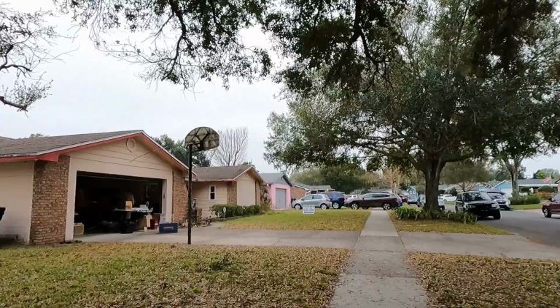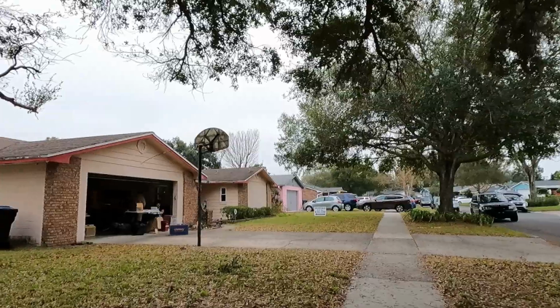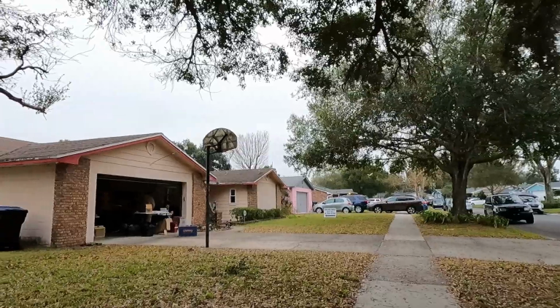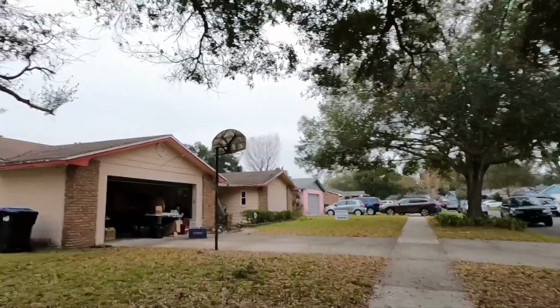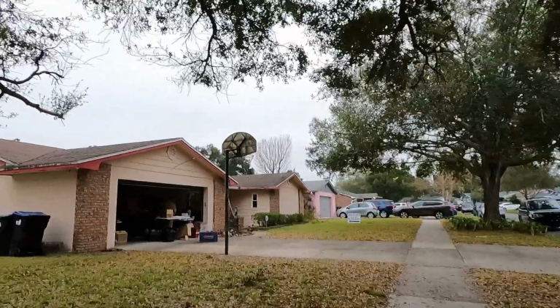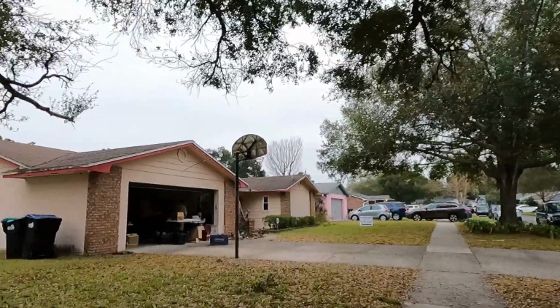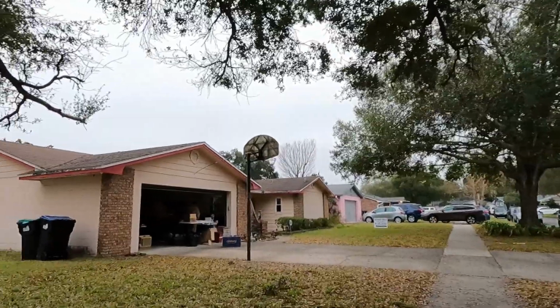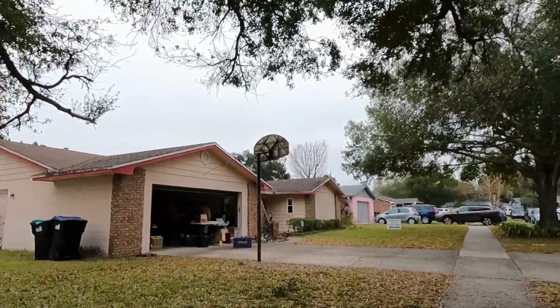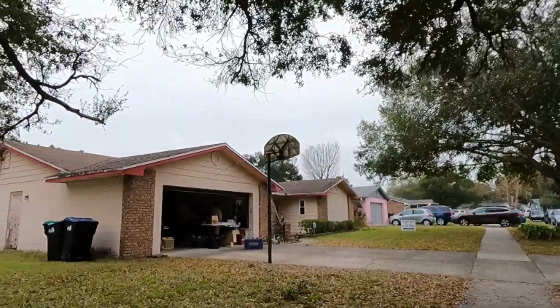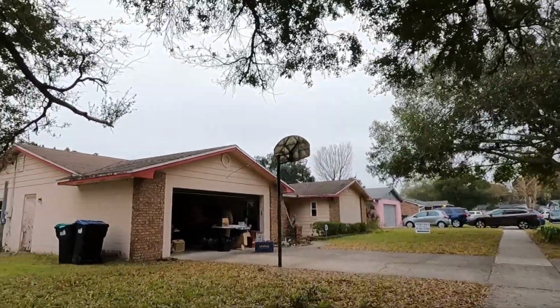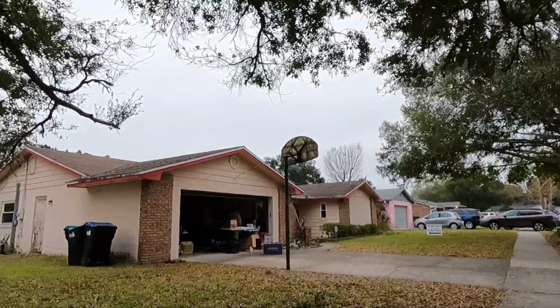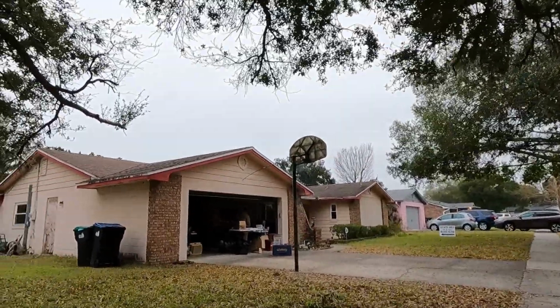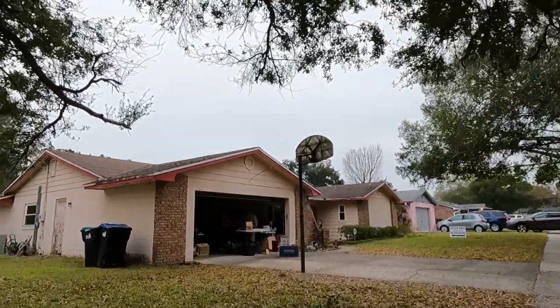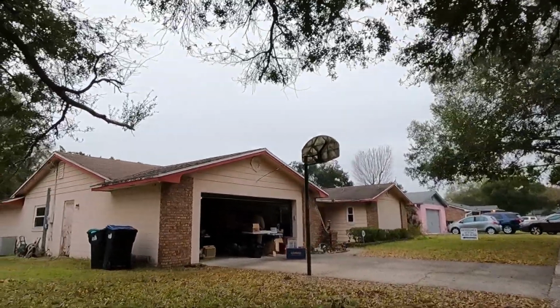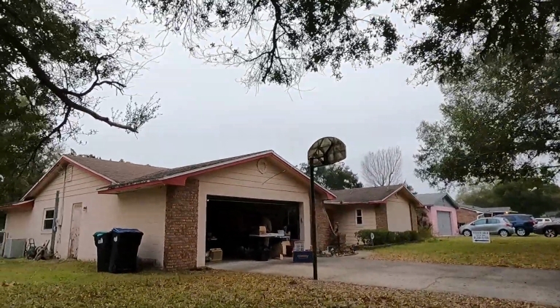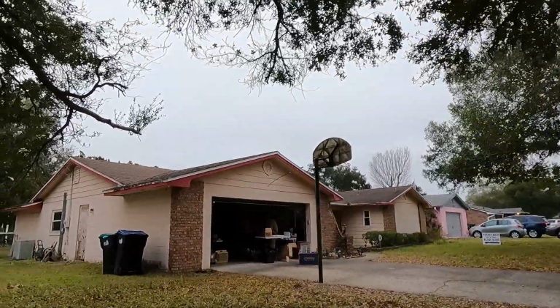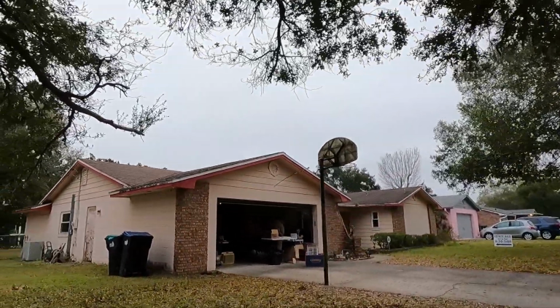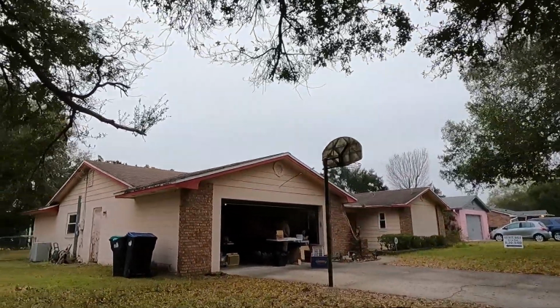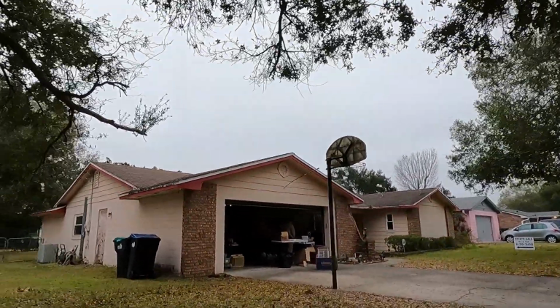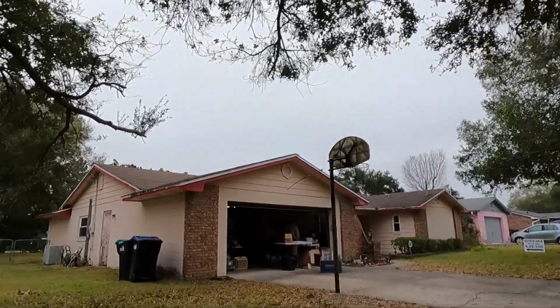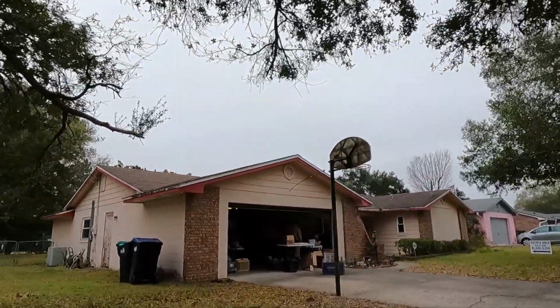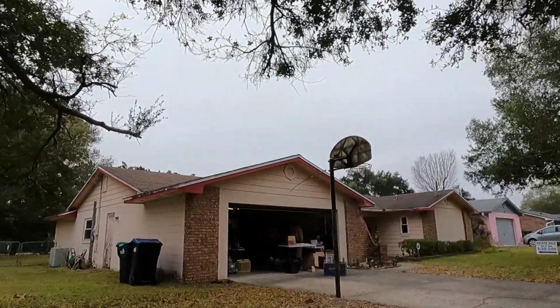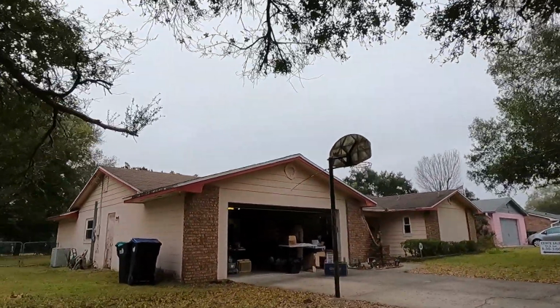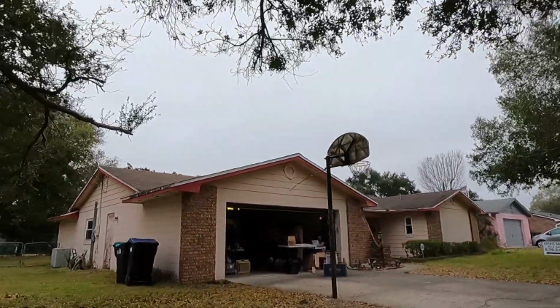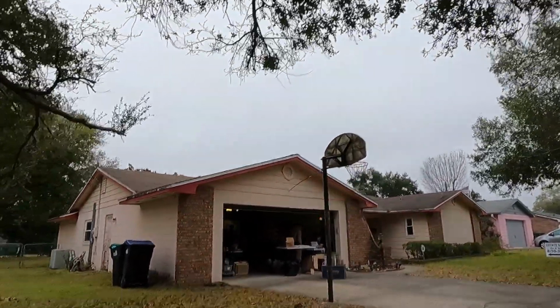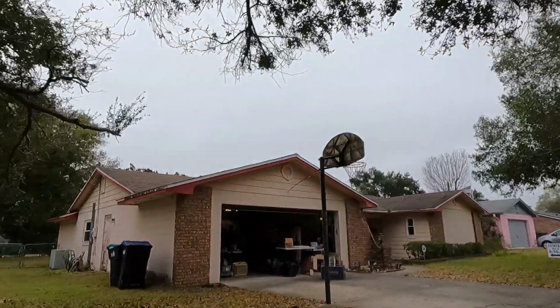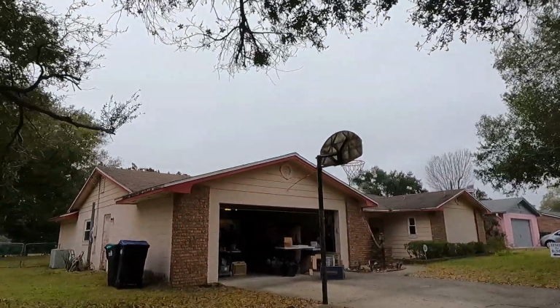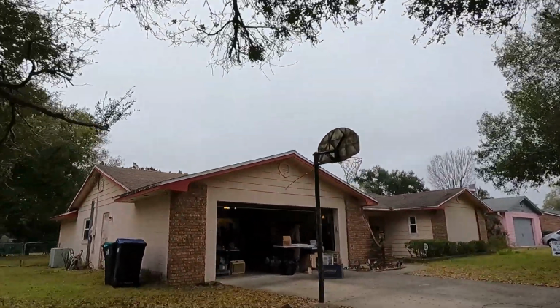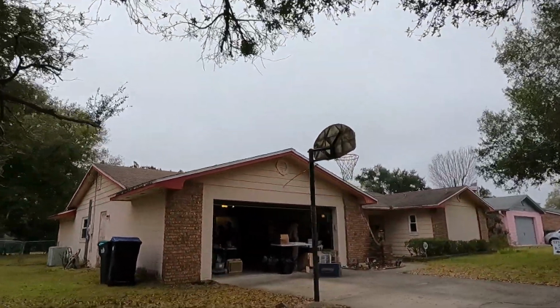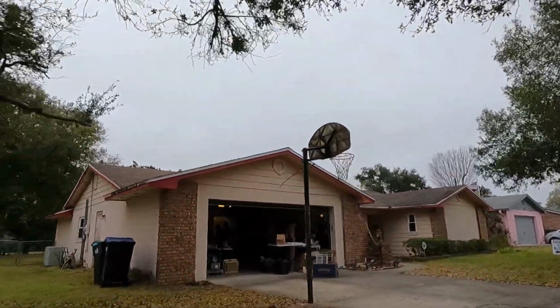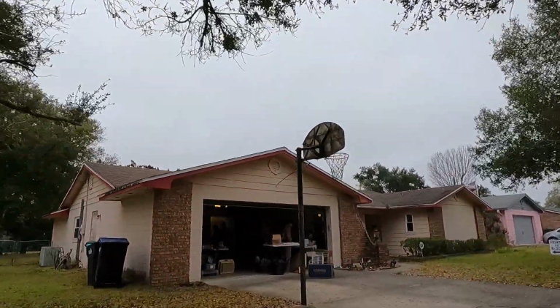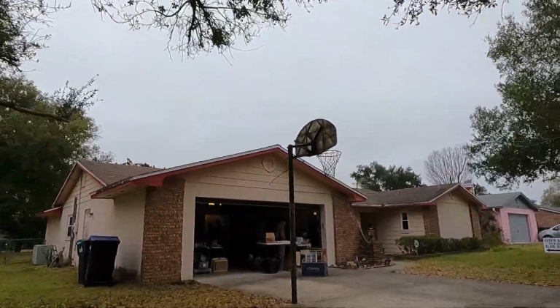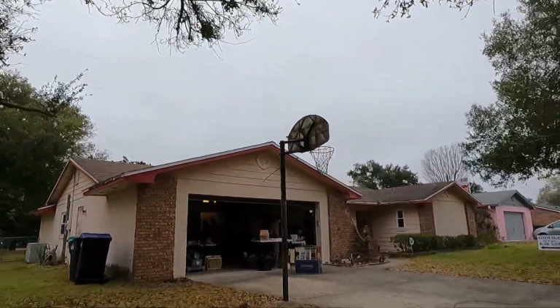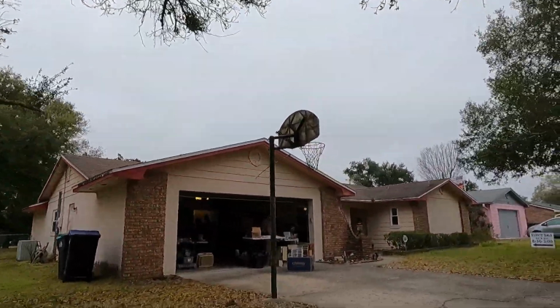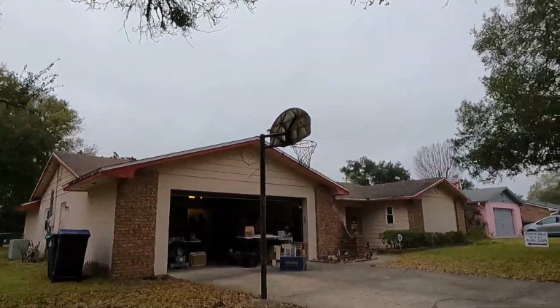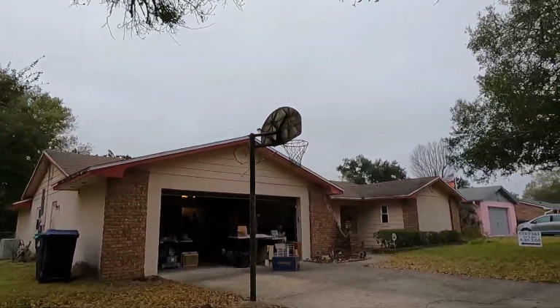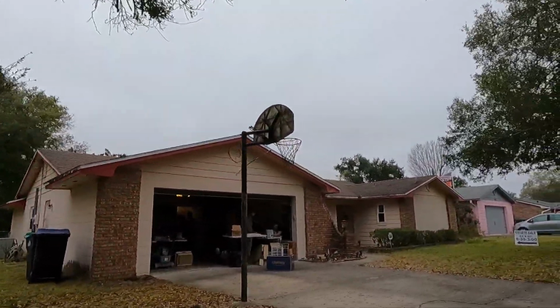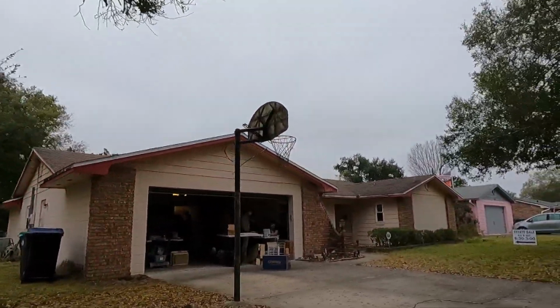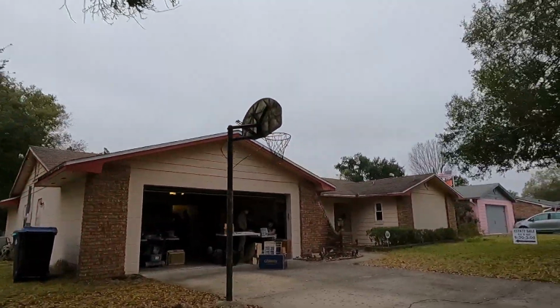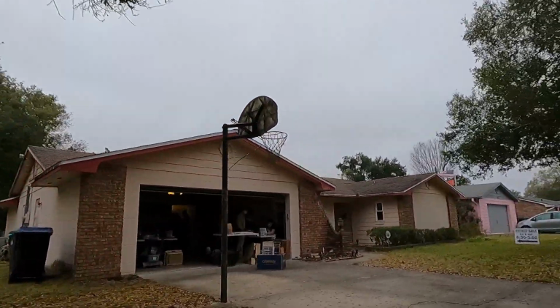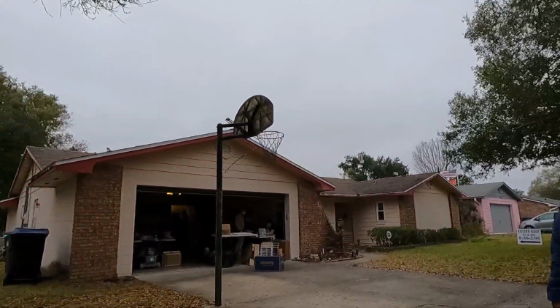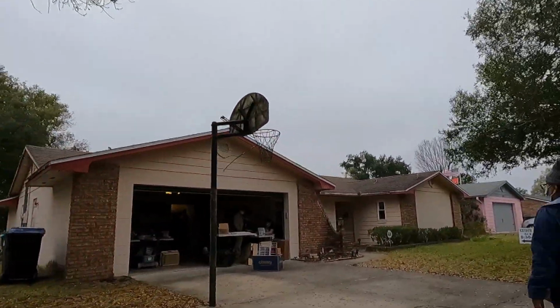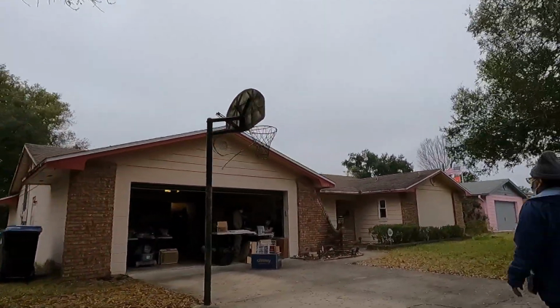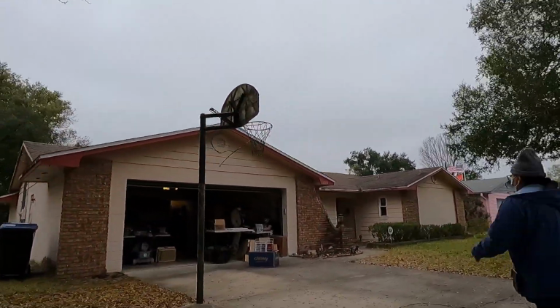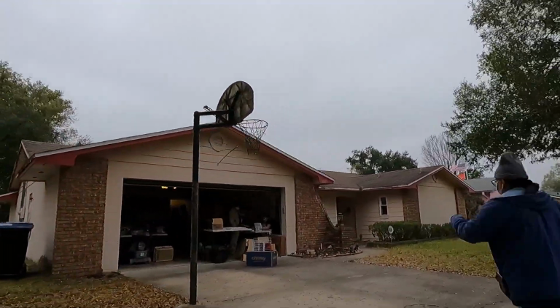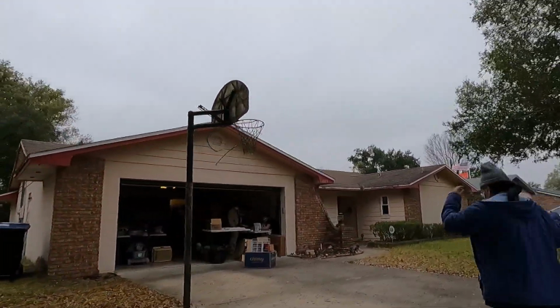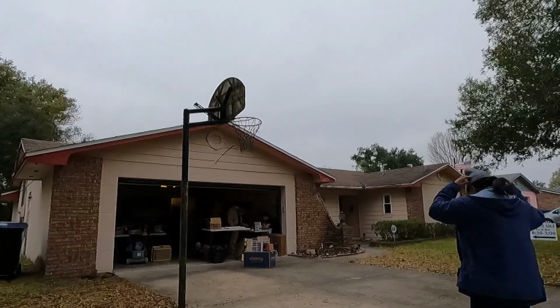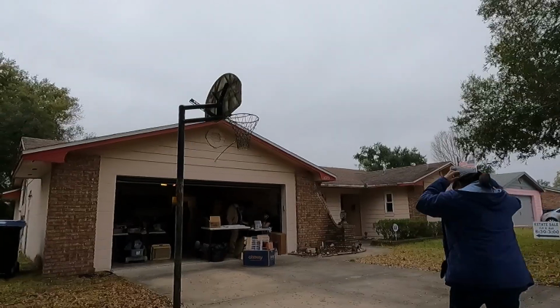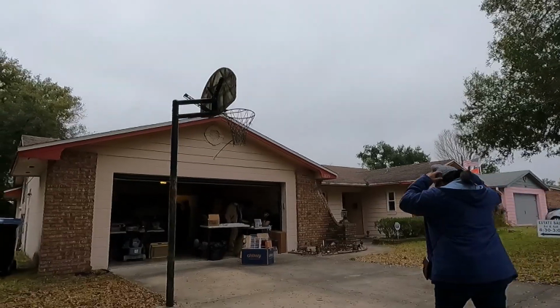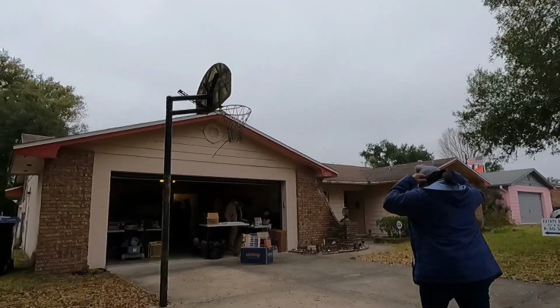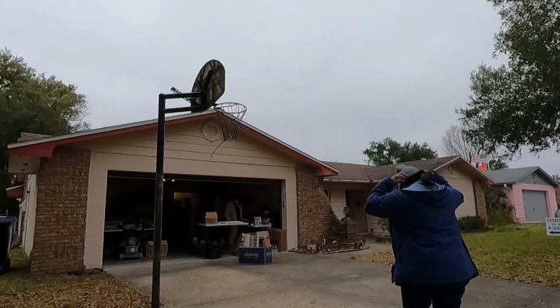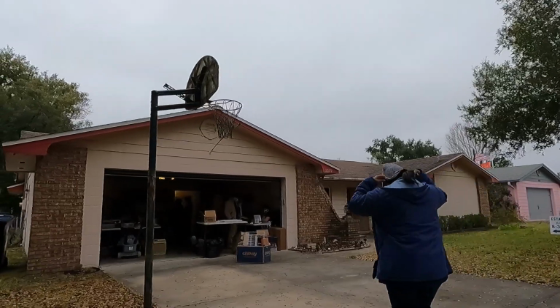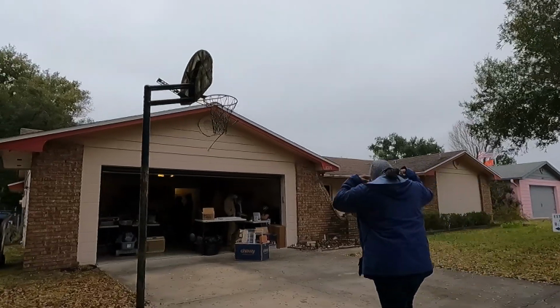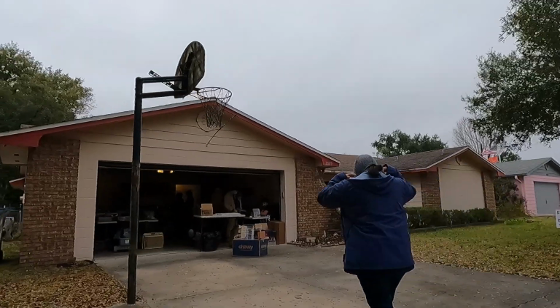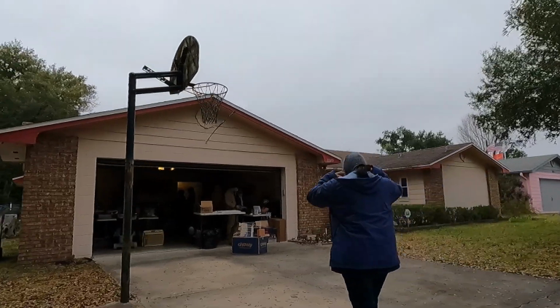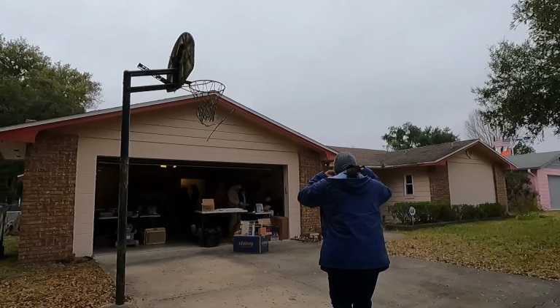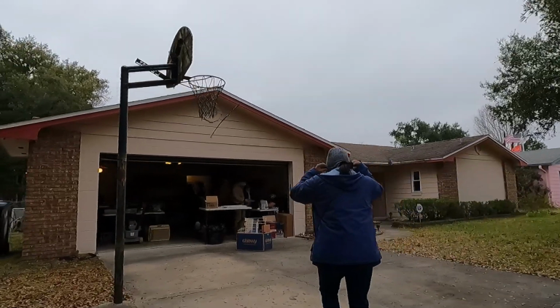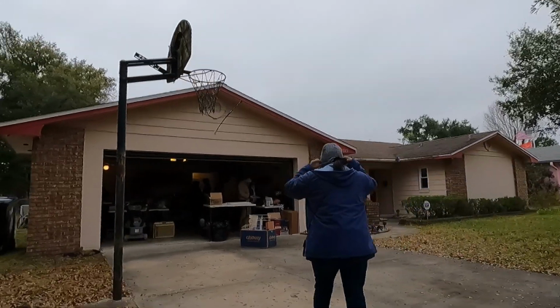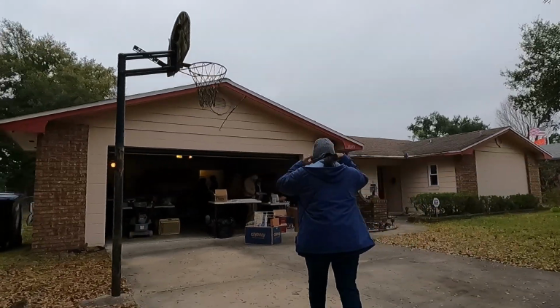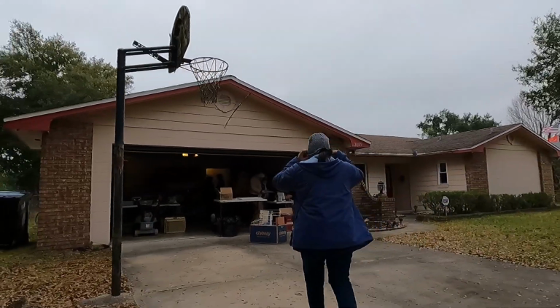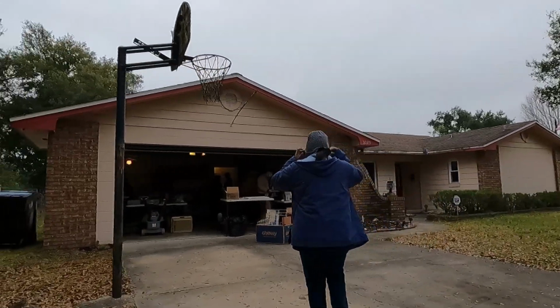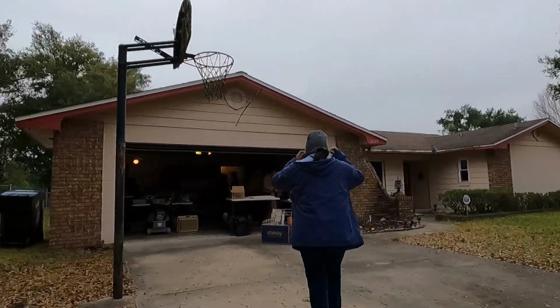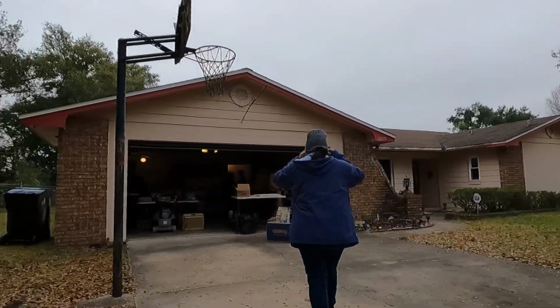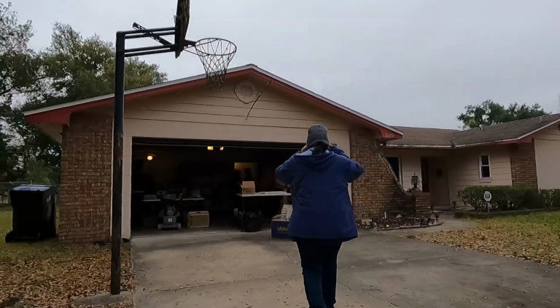Hello and welcome to TRB Collectibles. My name's Tom and I will be your guide through this estate sale.